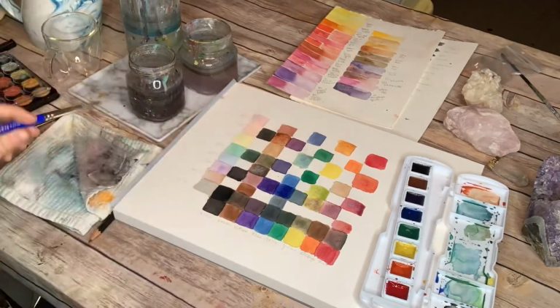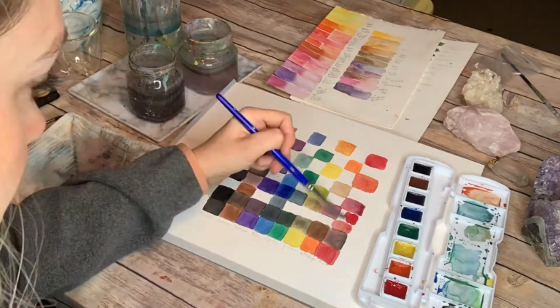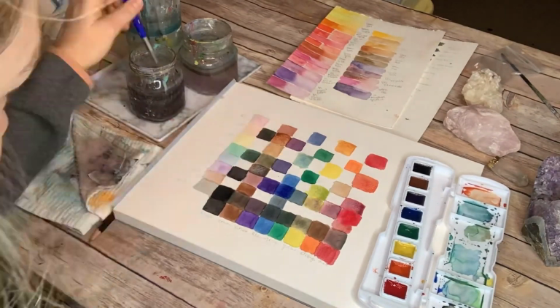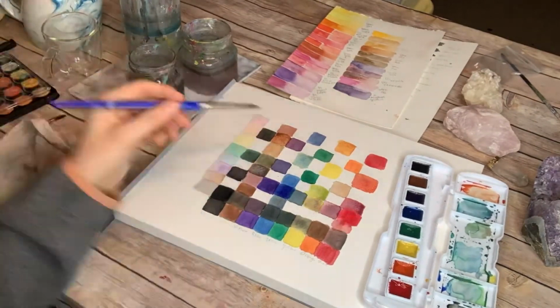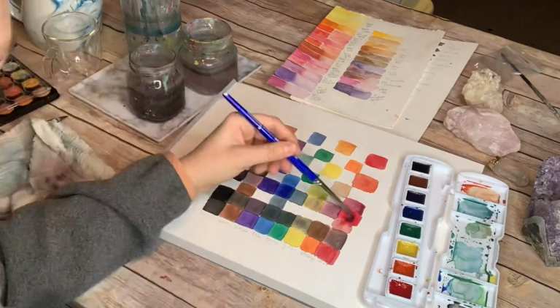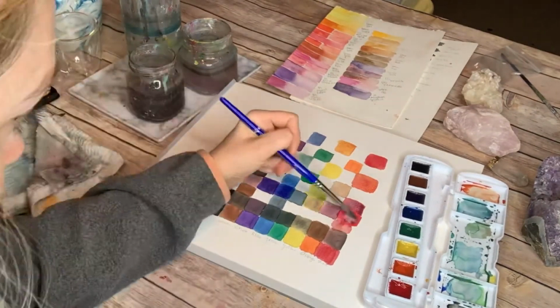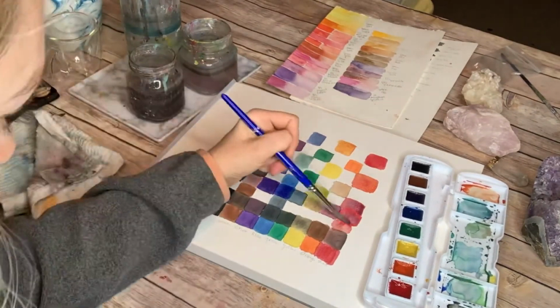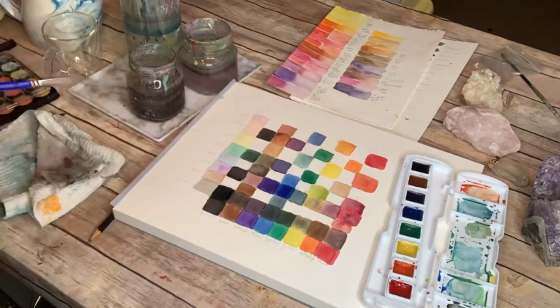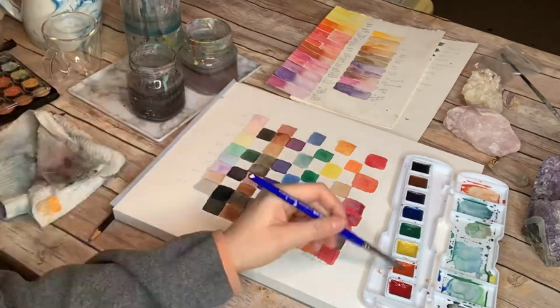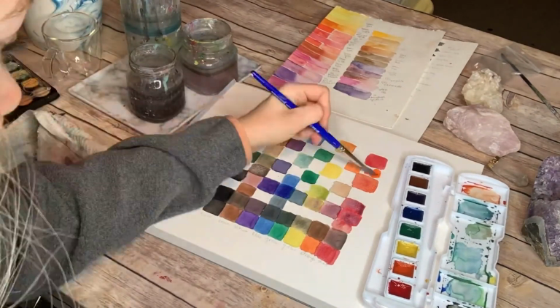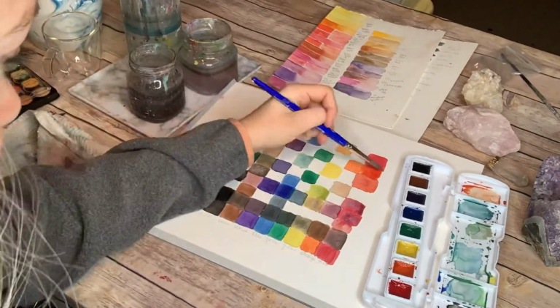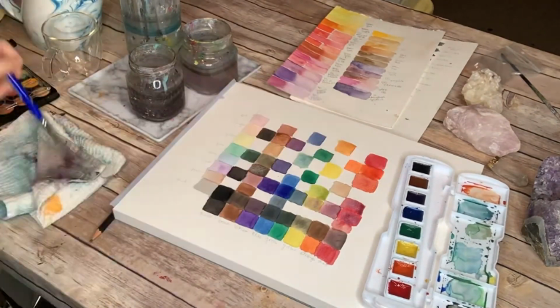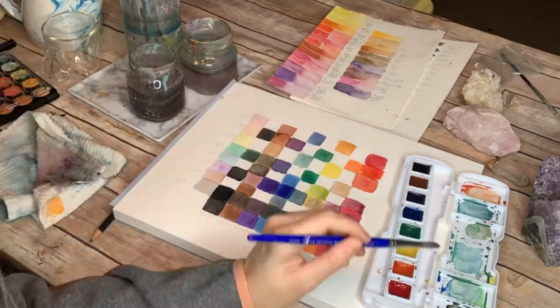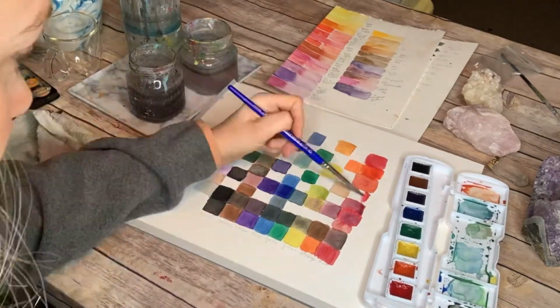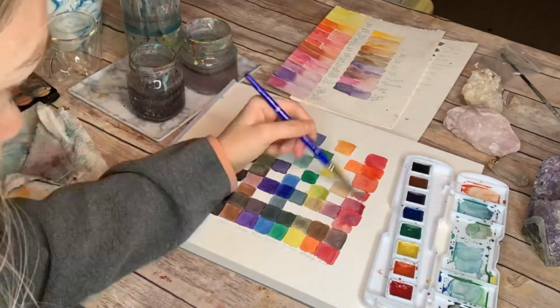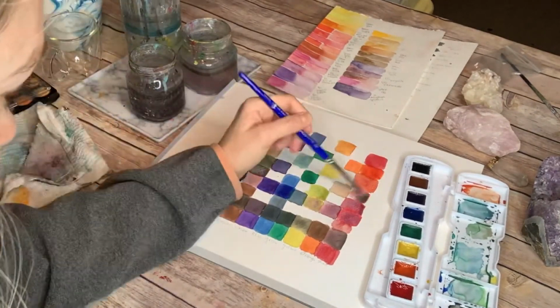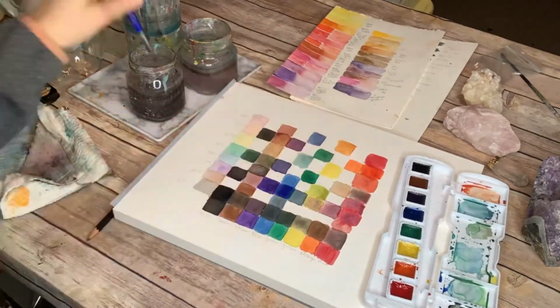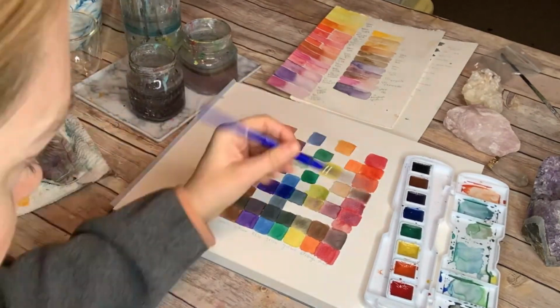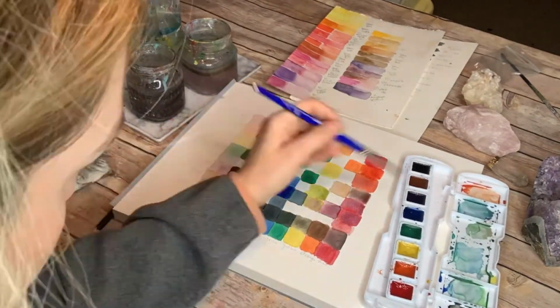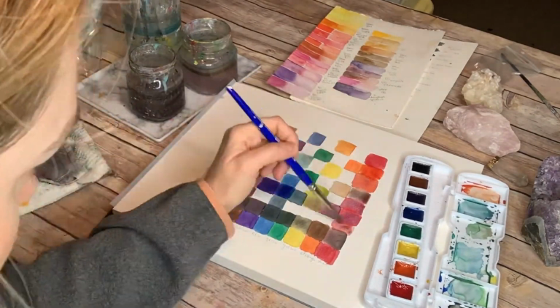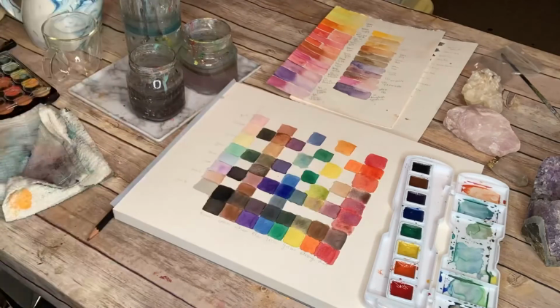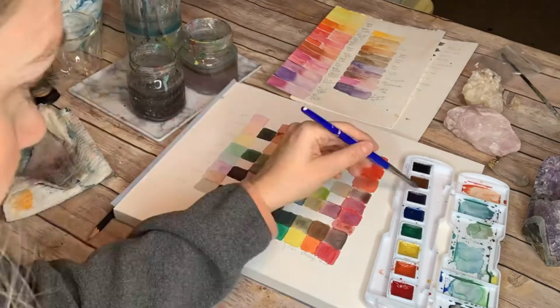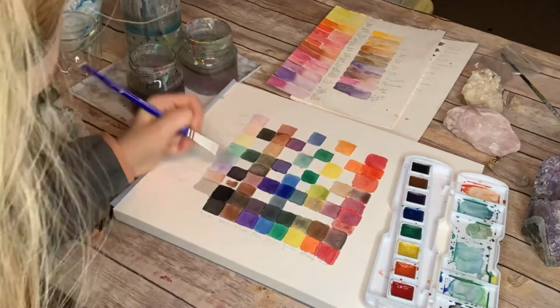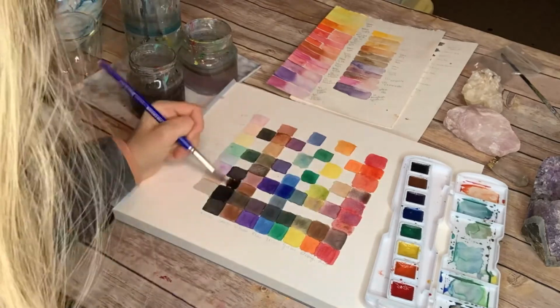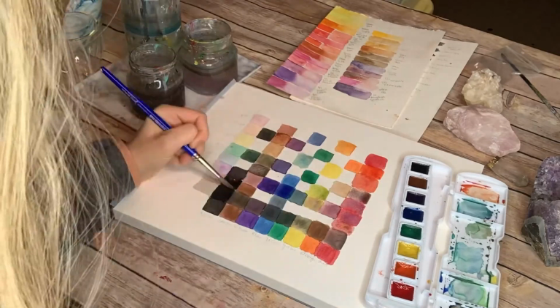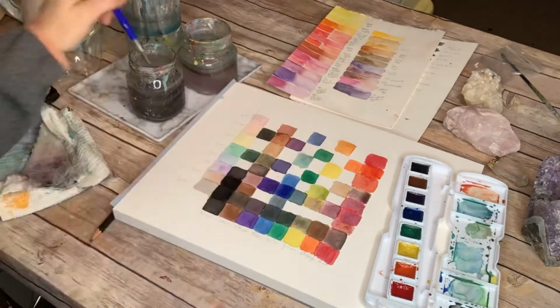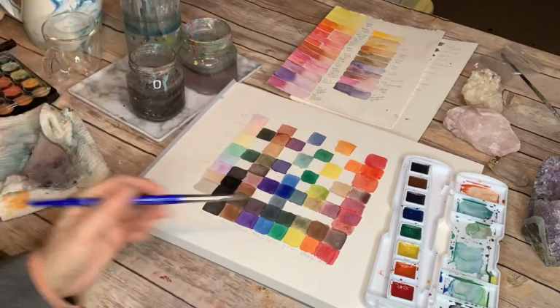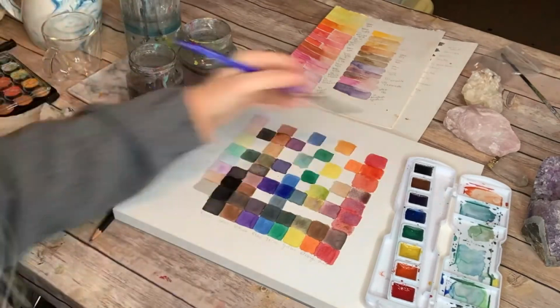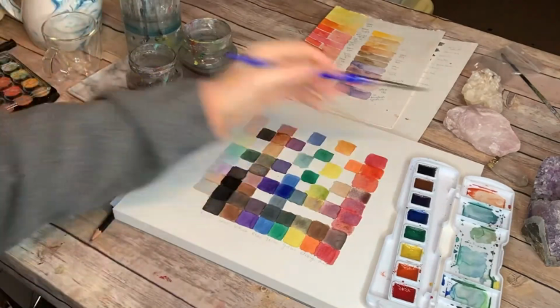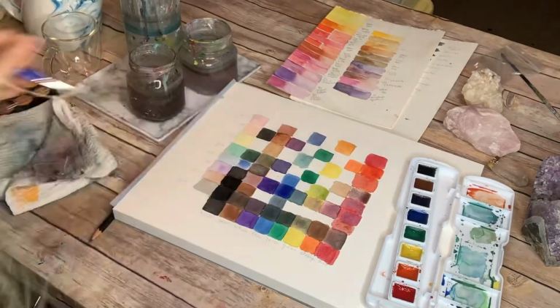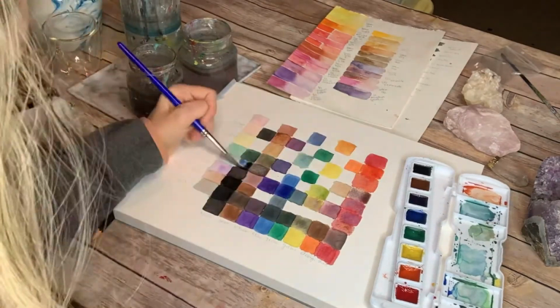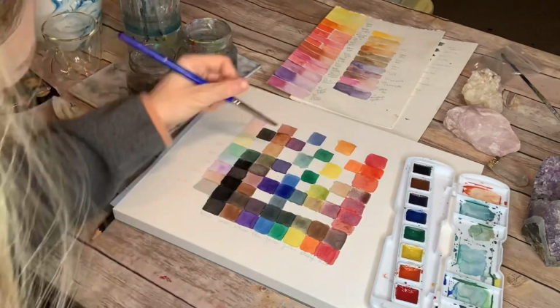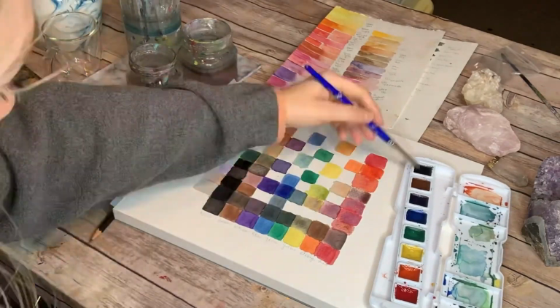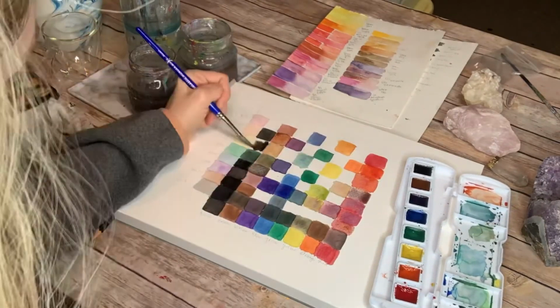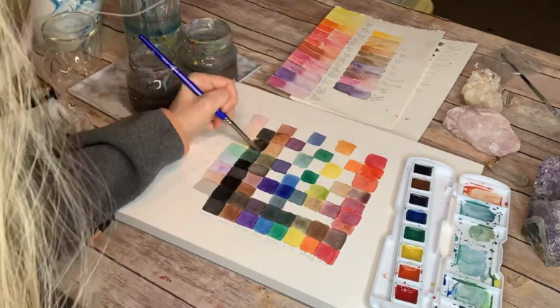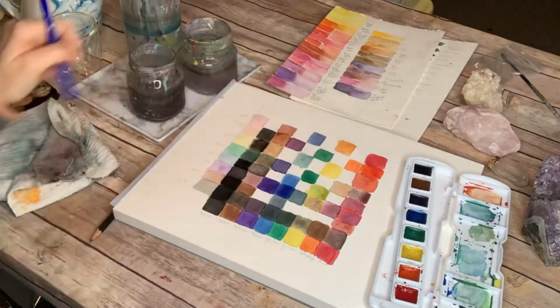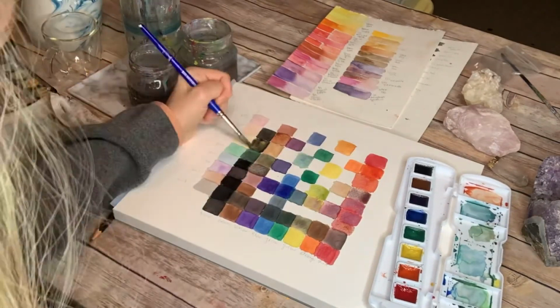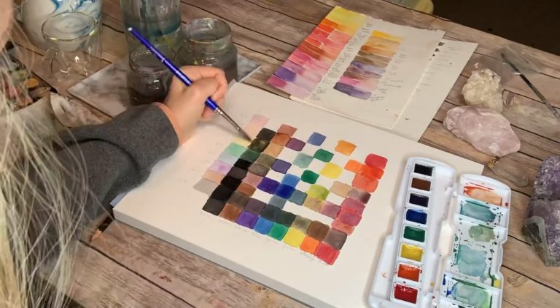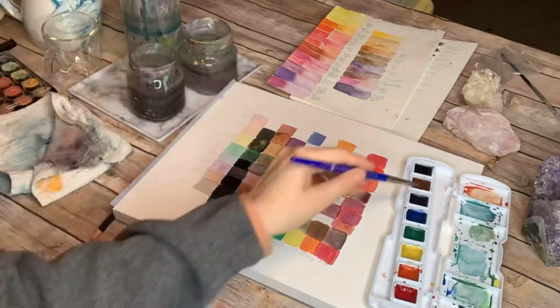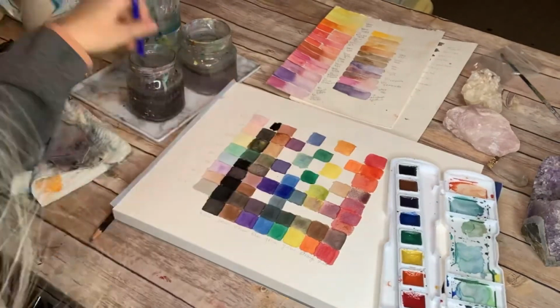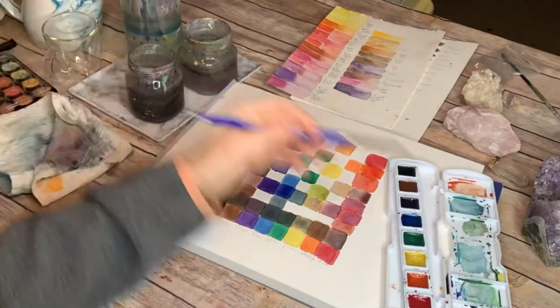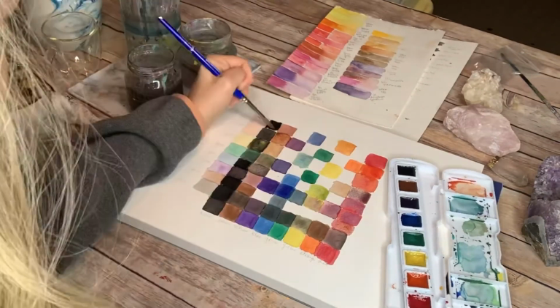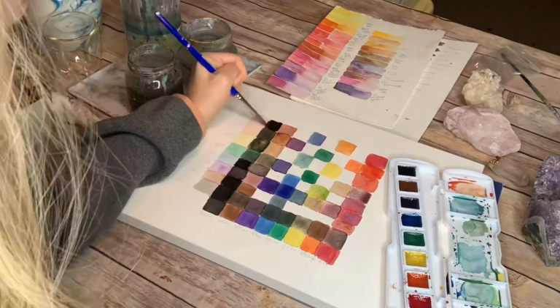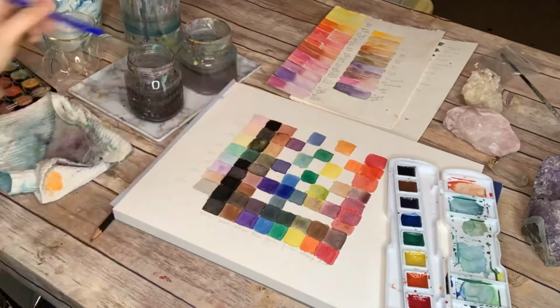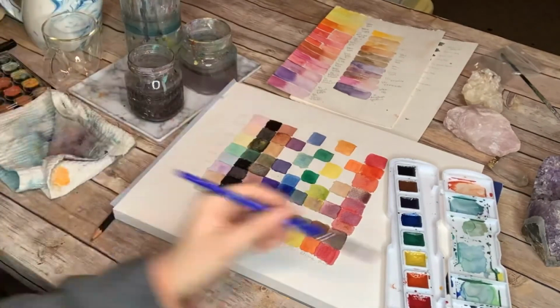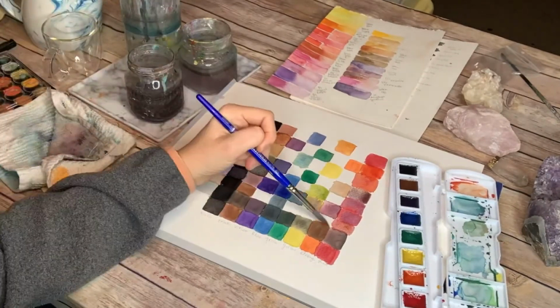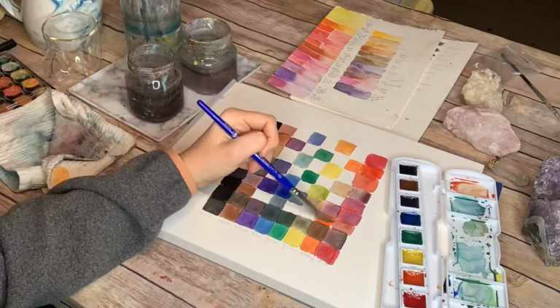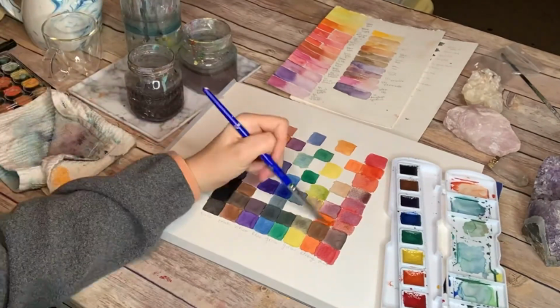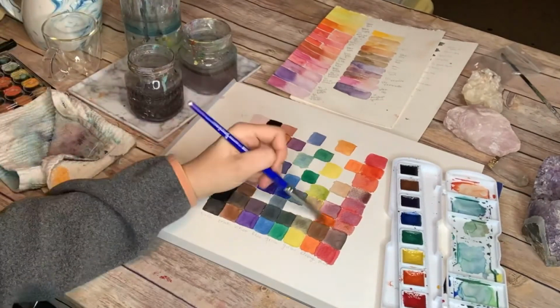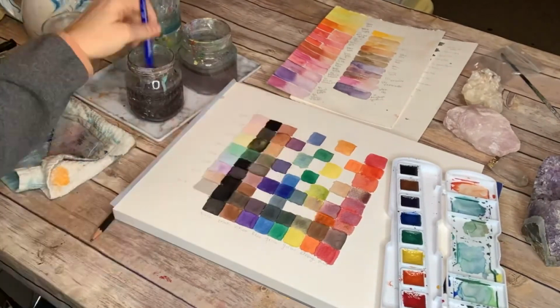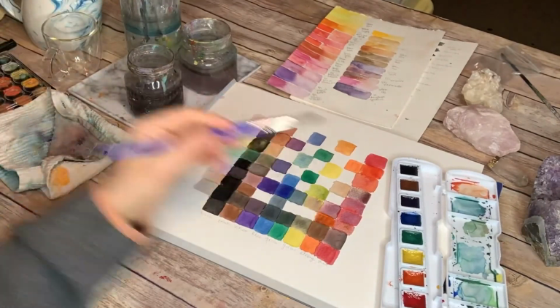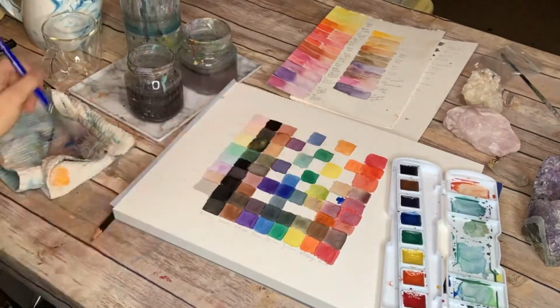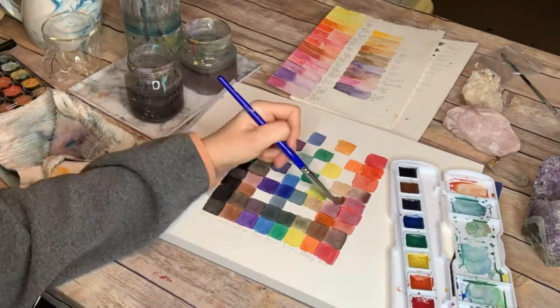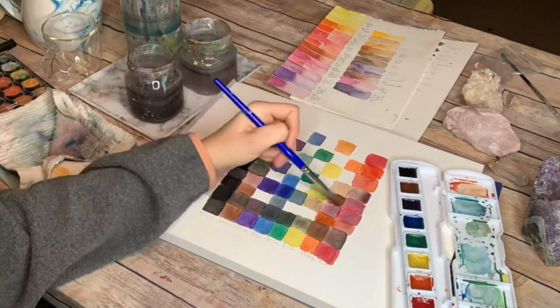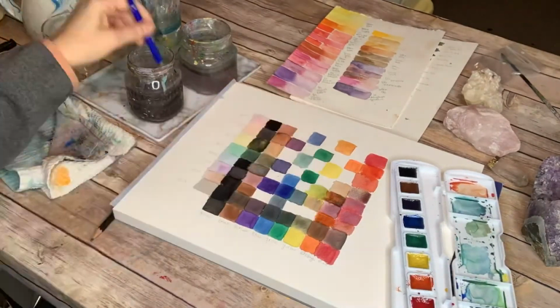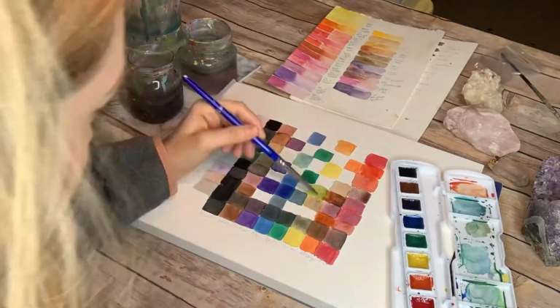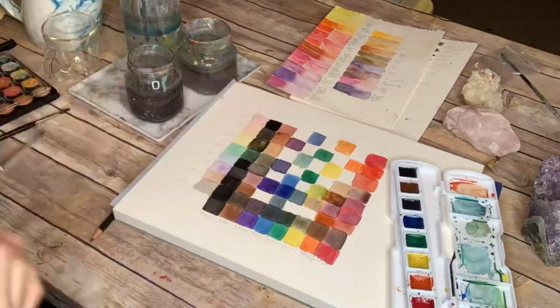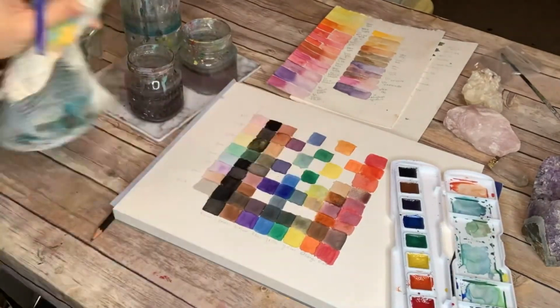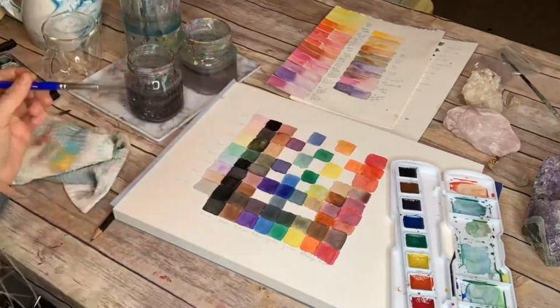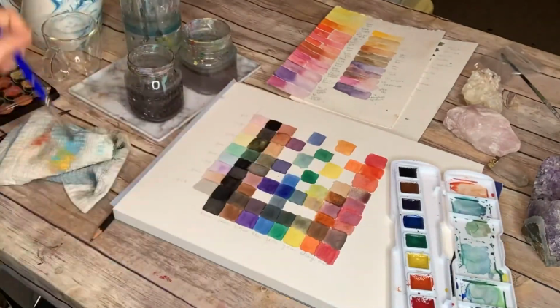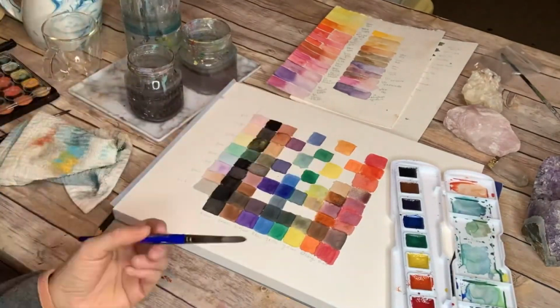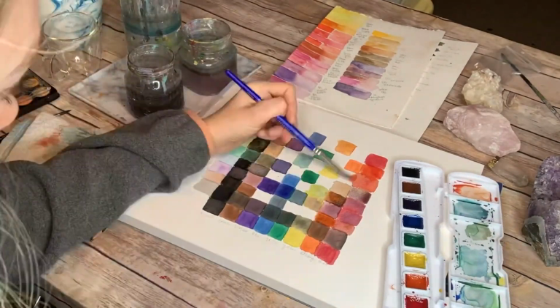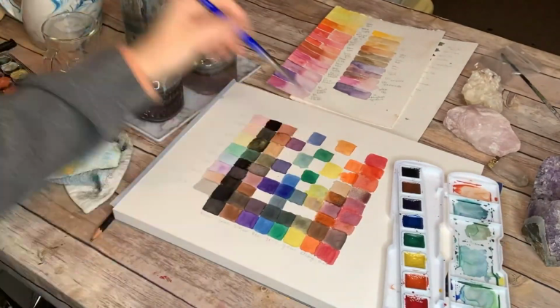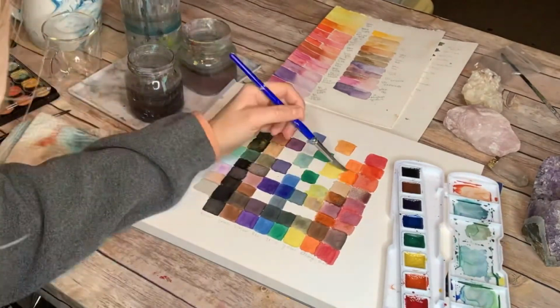Even colors that you think of as neutral, like browns and blacks, have so many variations that you can use for your art that it's really fun to see what's capable.